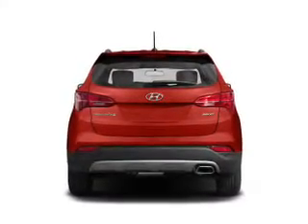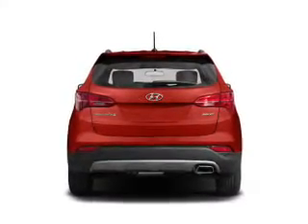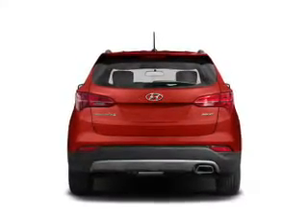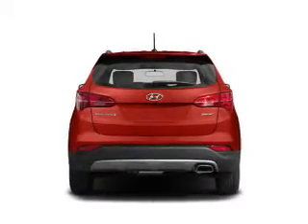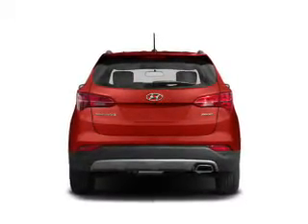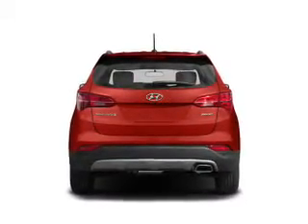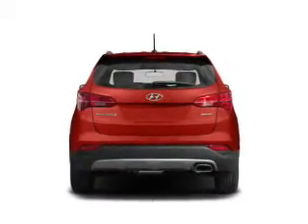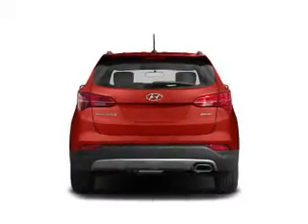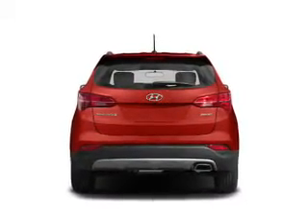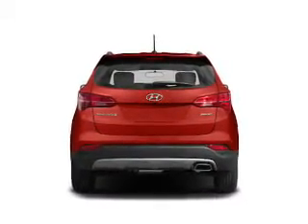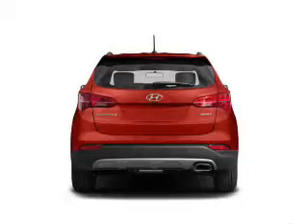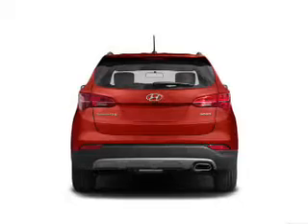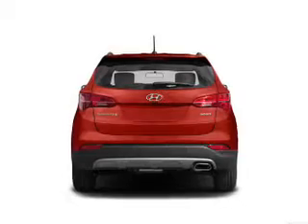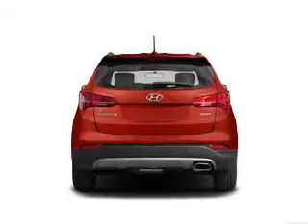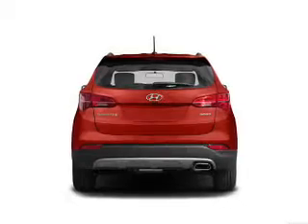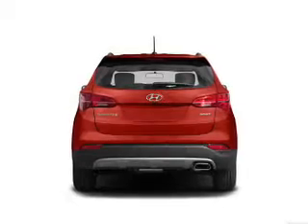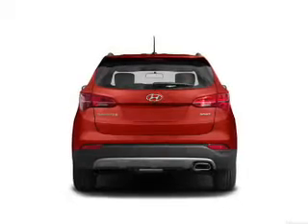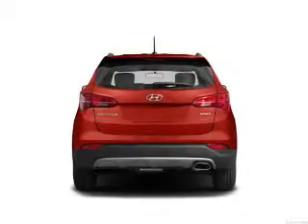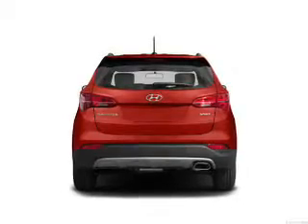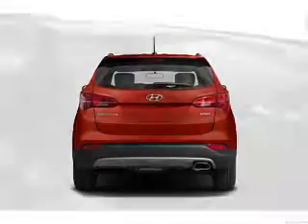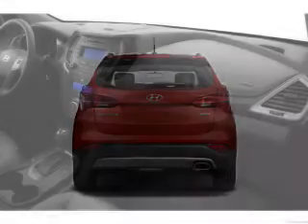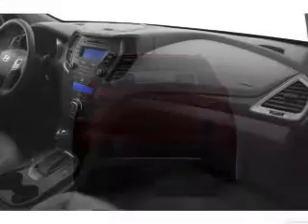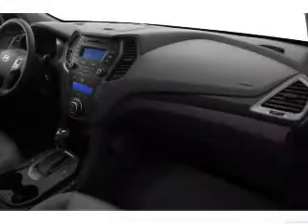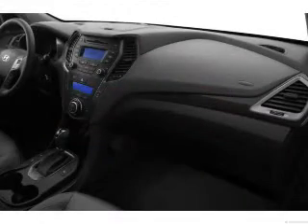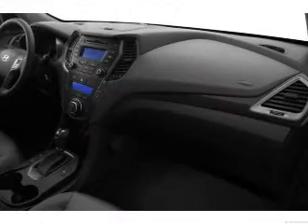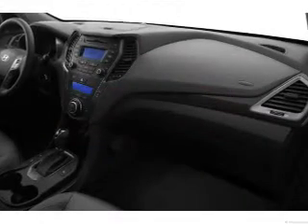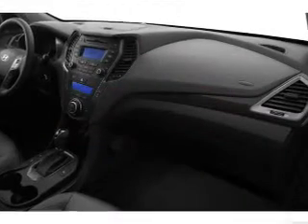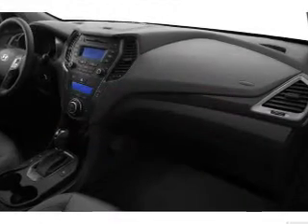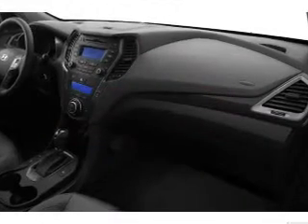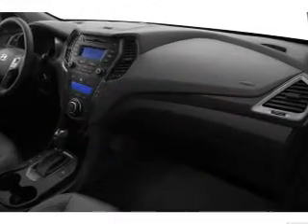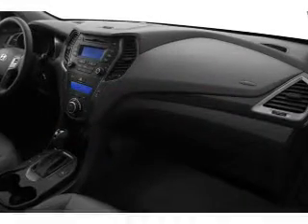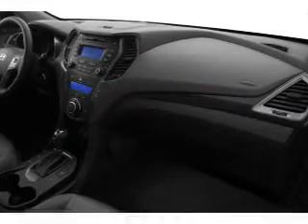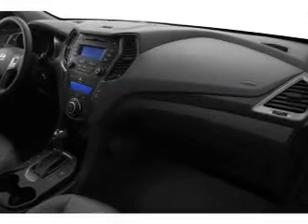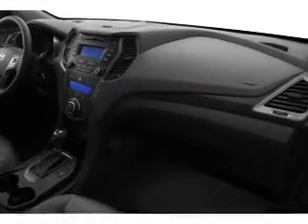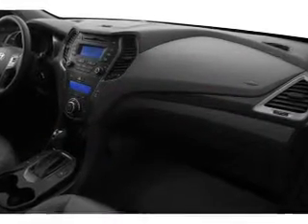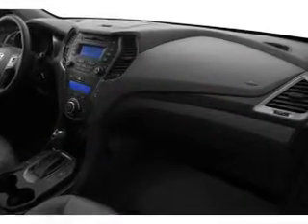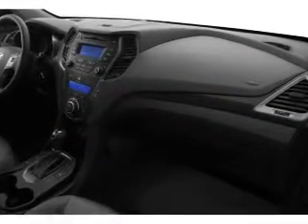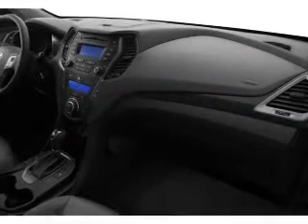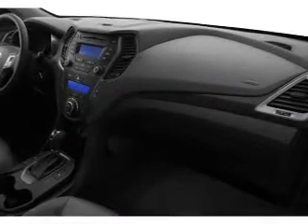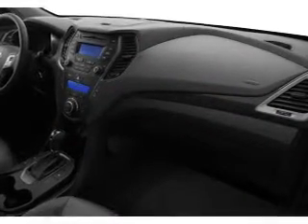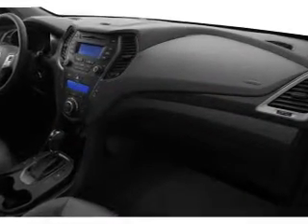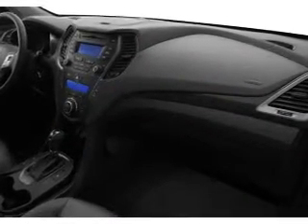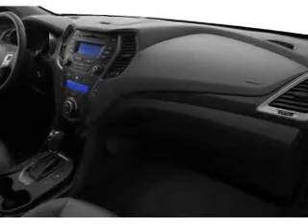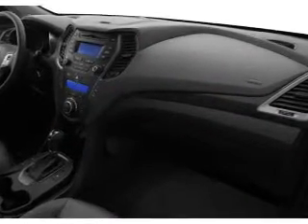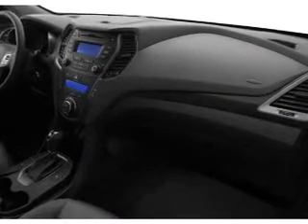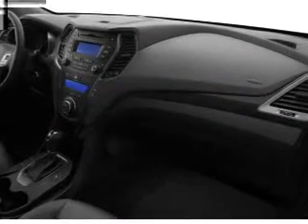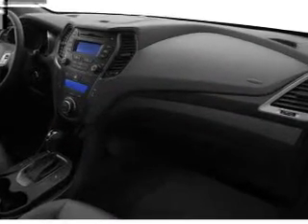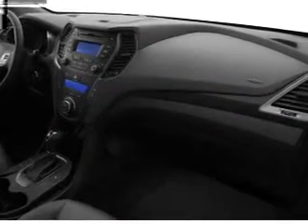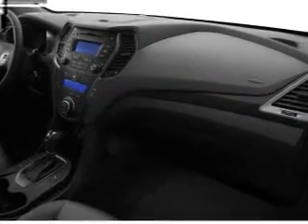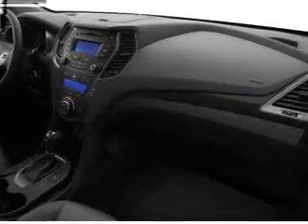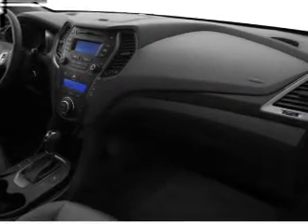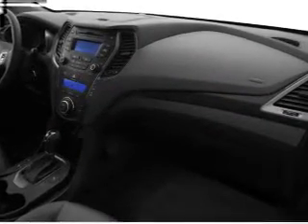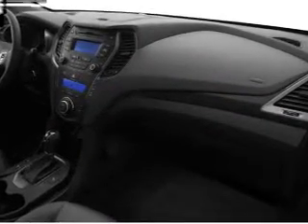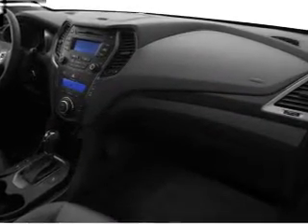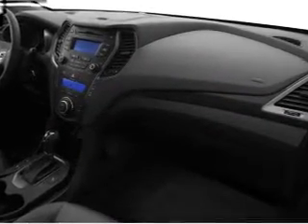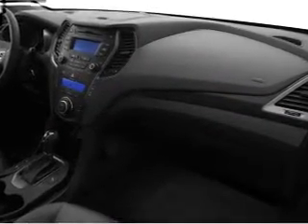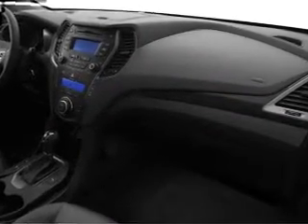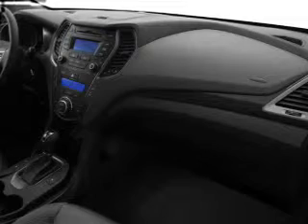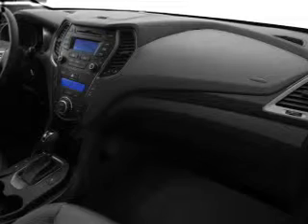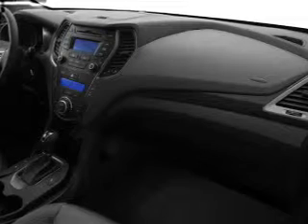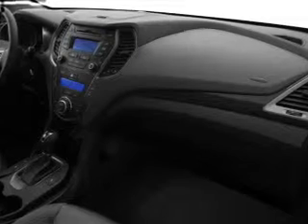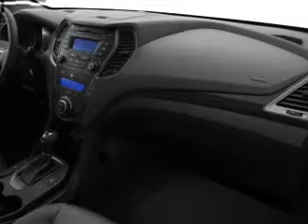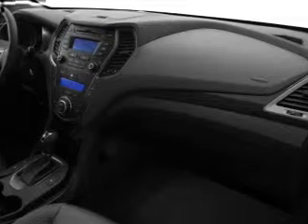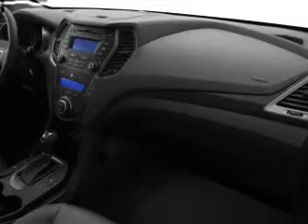Power windows, cruise control, Bluetooth wireless, and AM-FM stereo with a CD player. Call today to schedule a test drive.